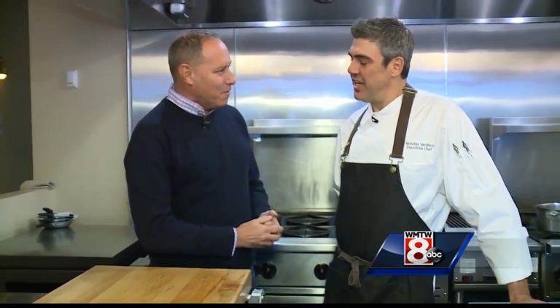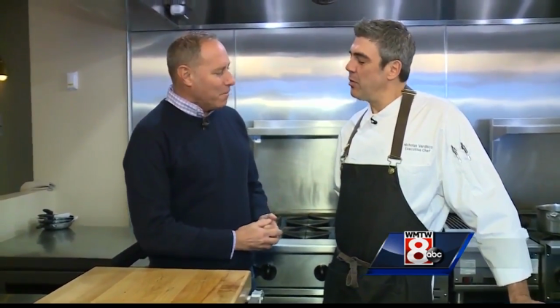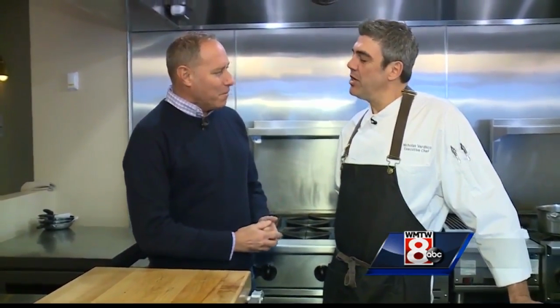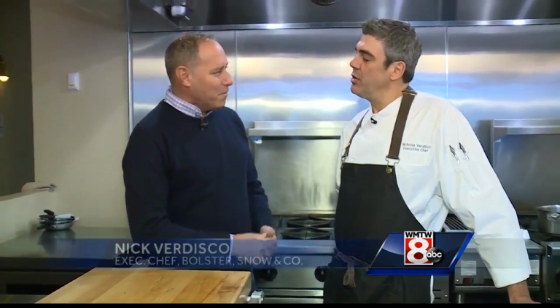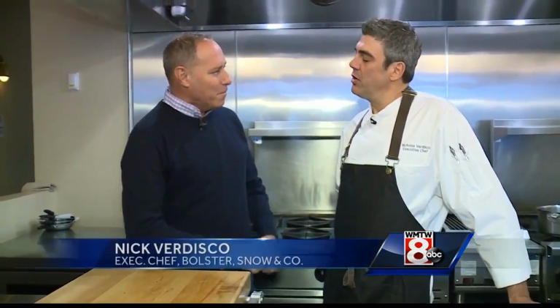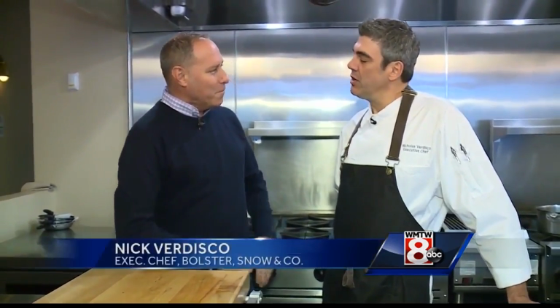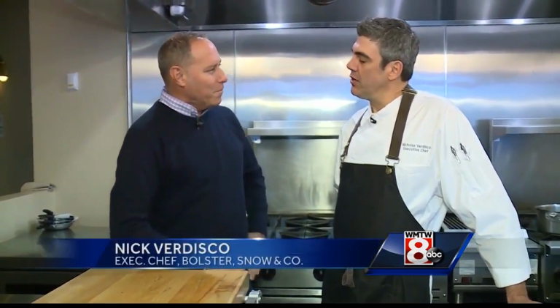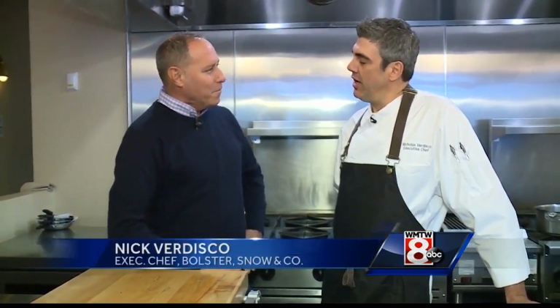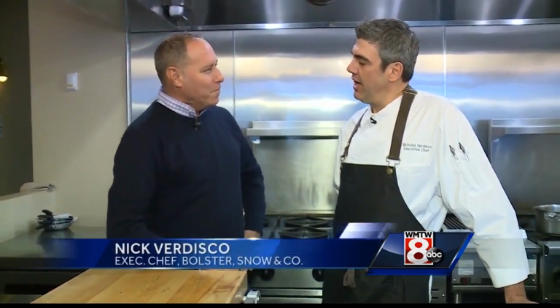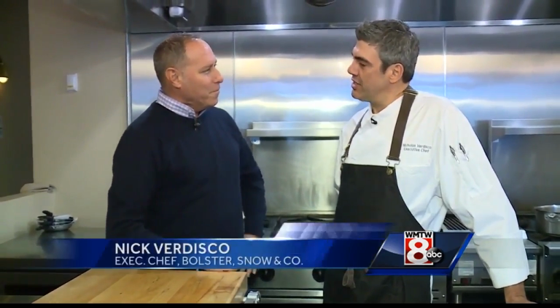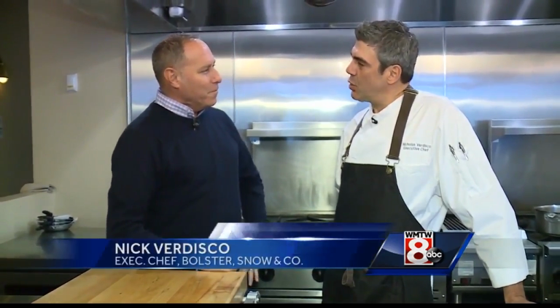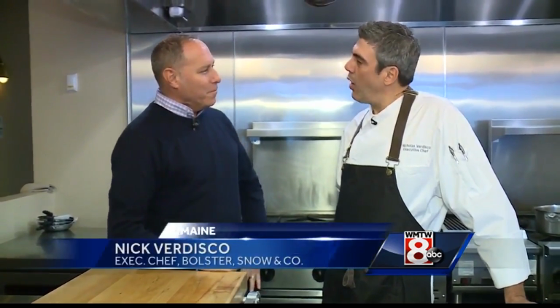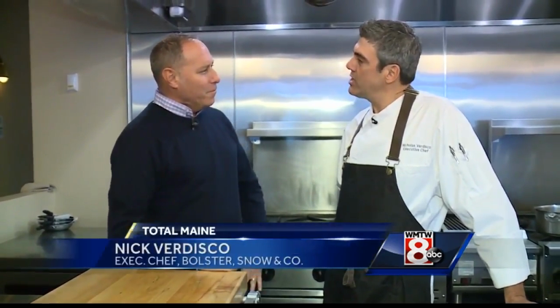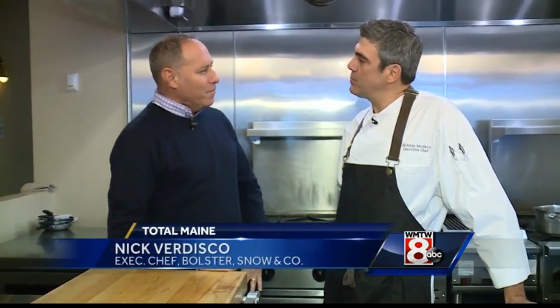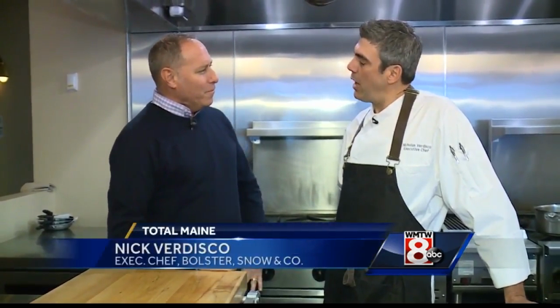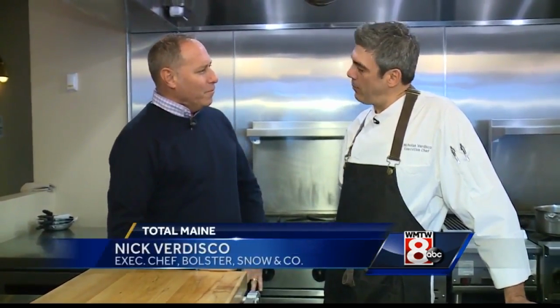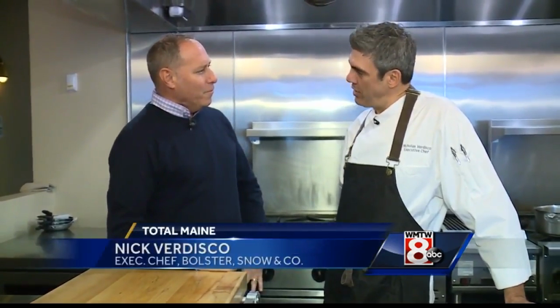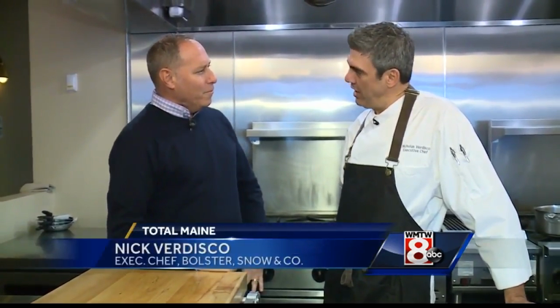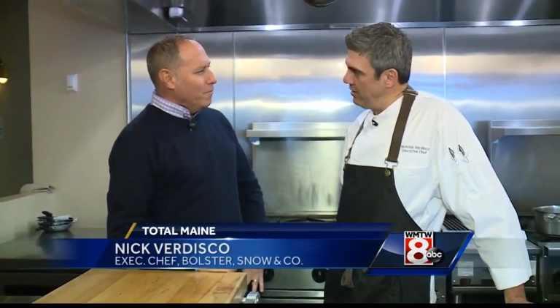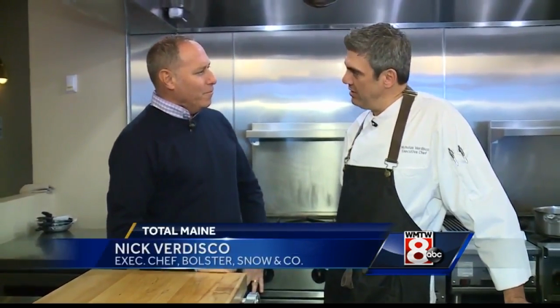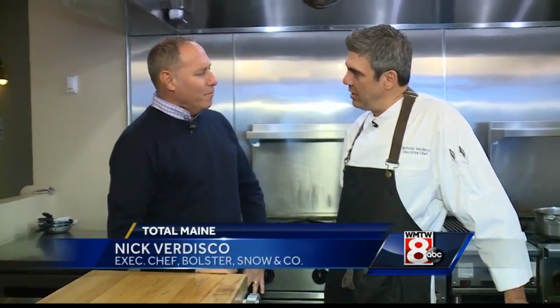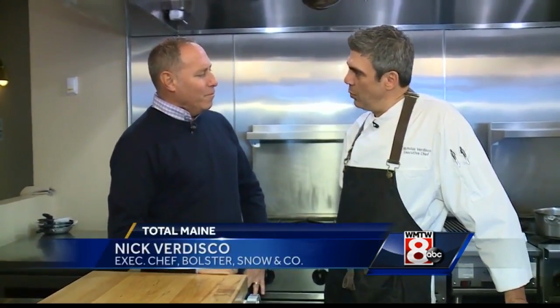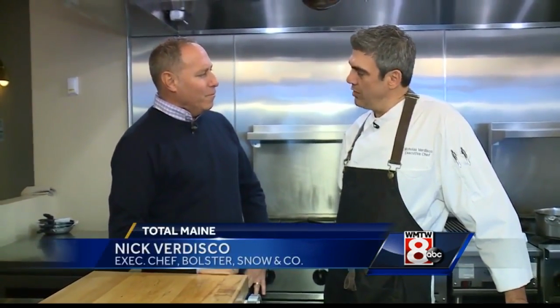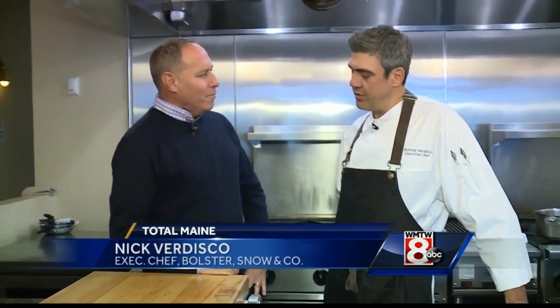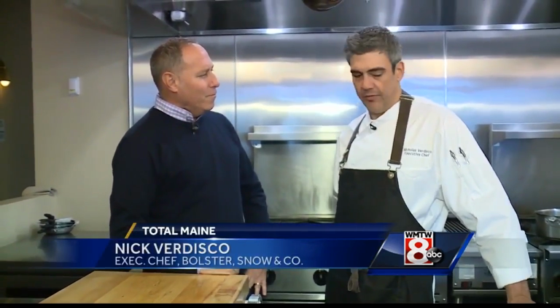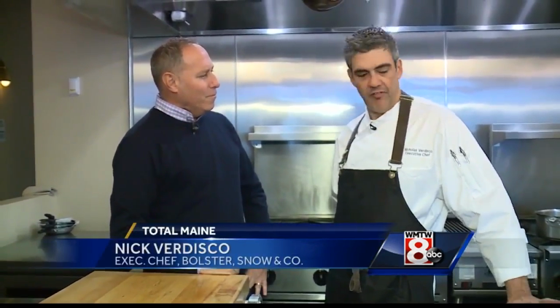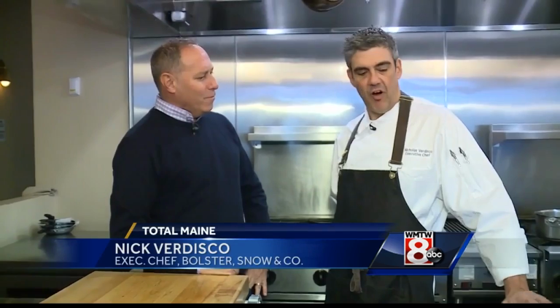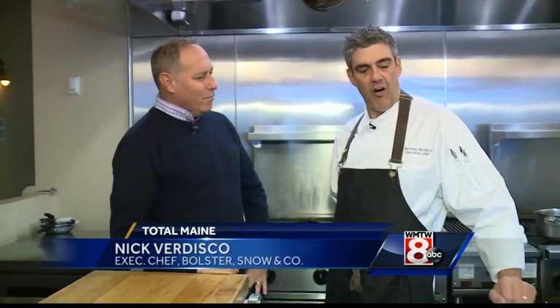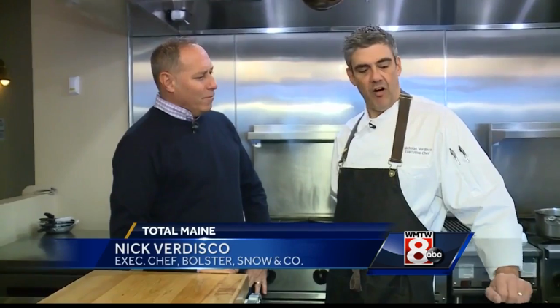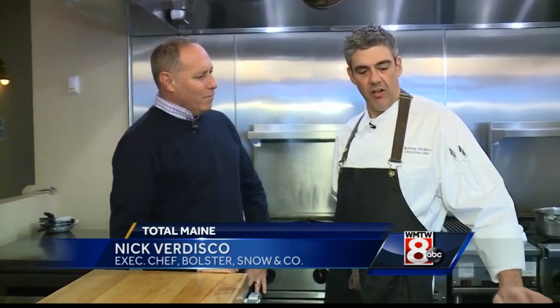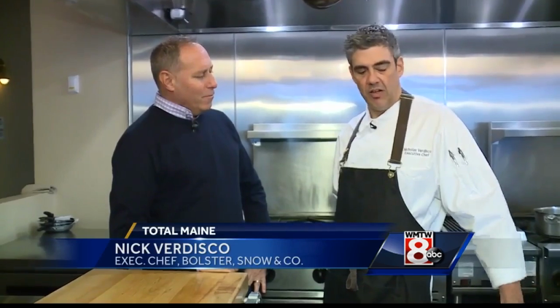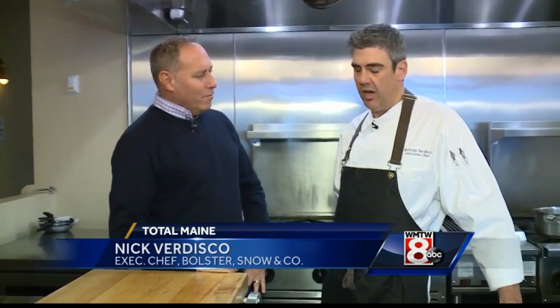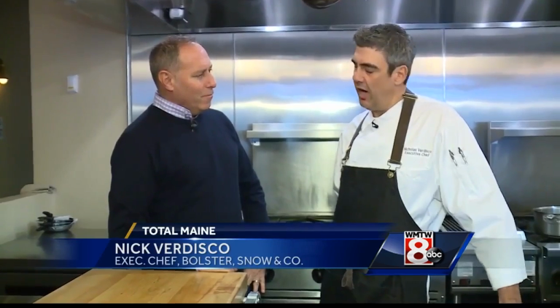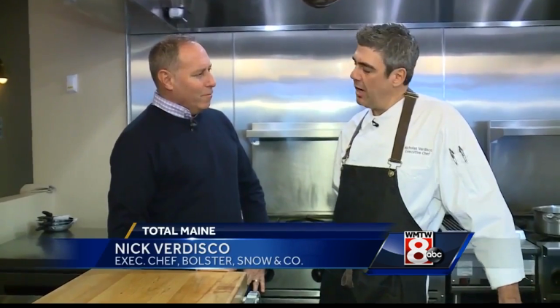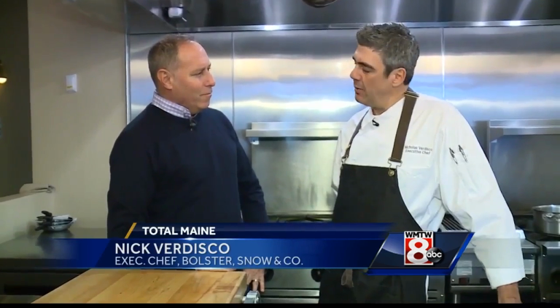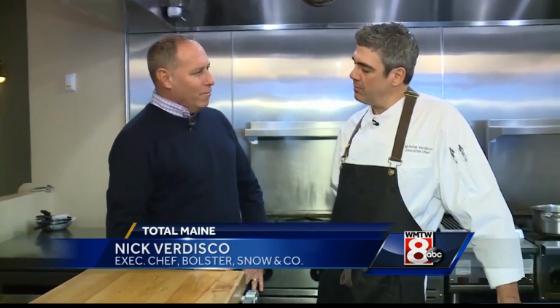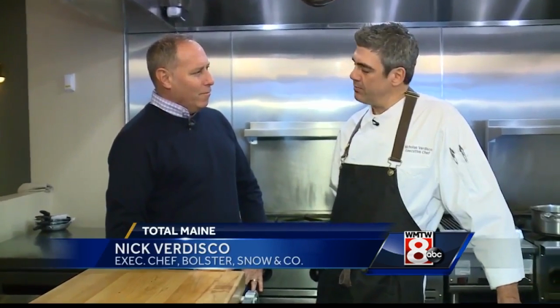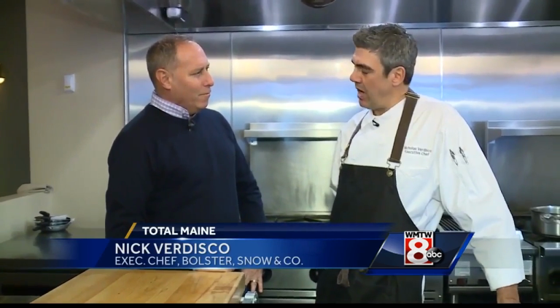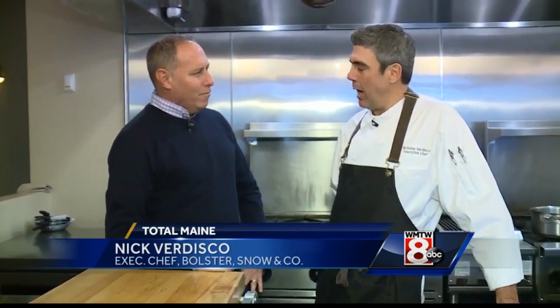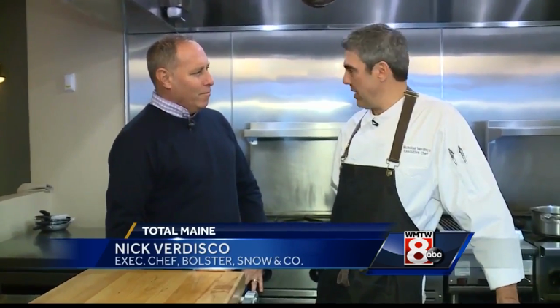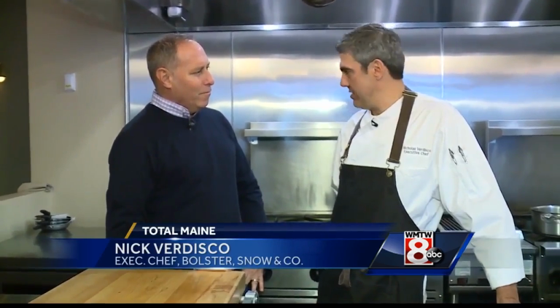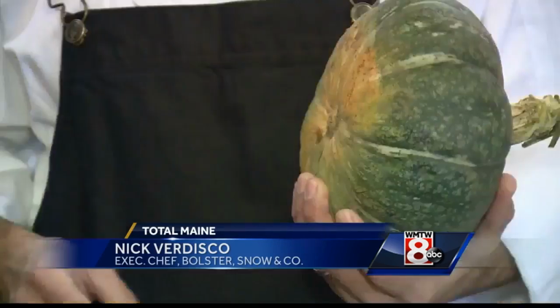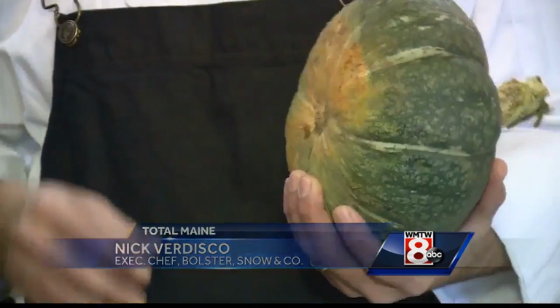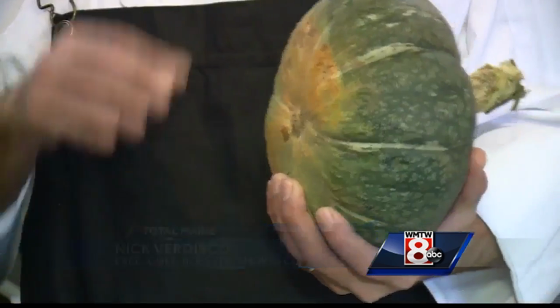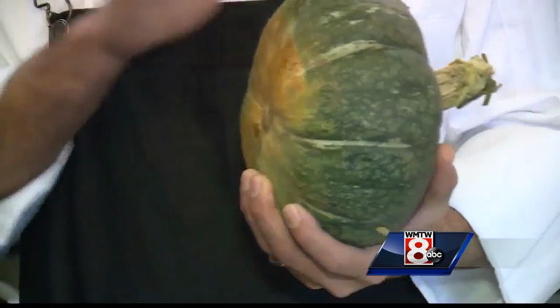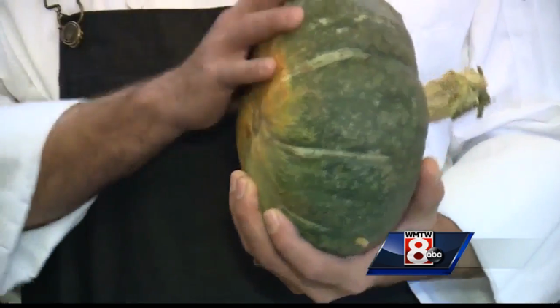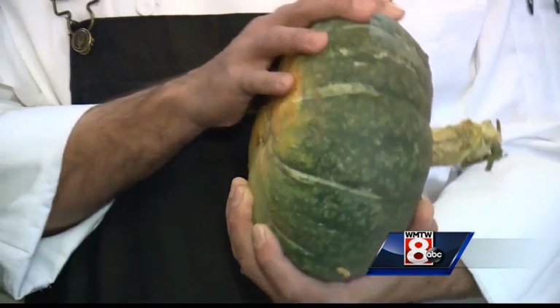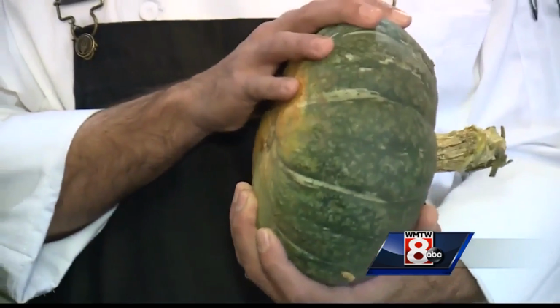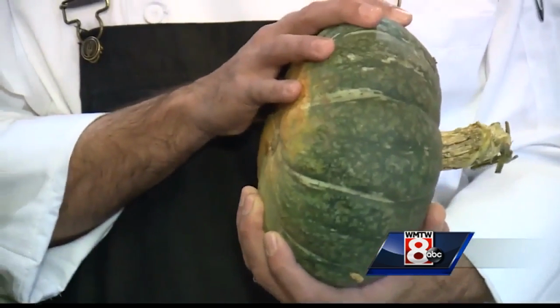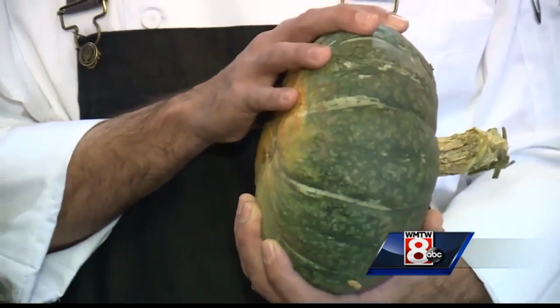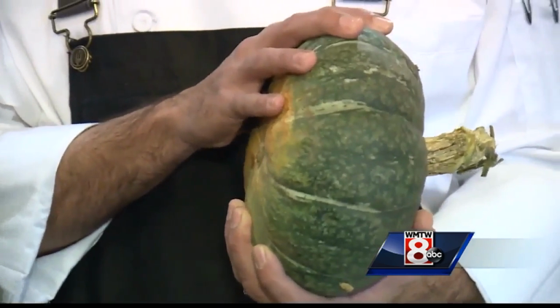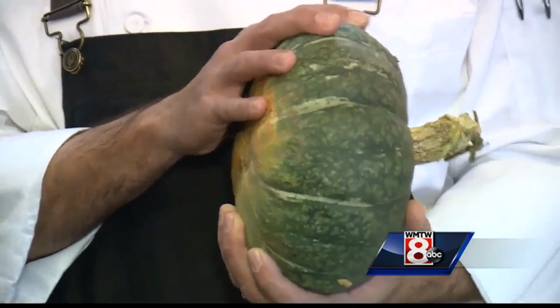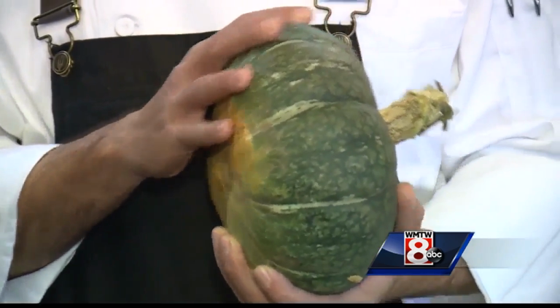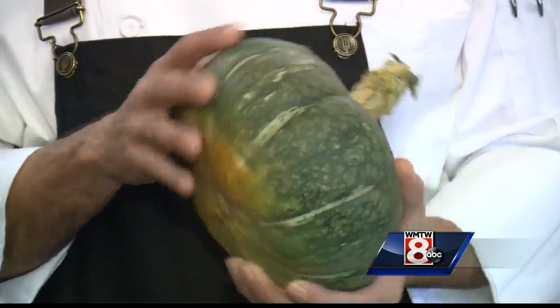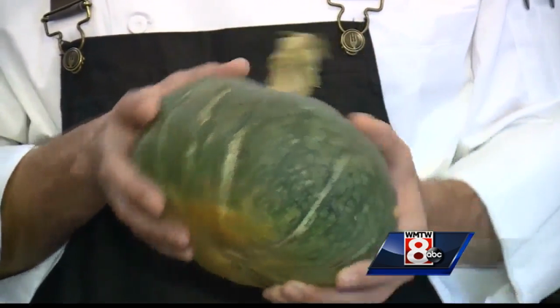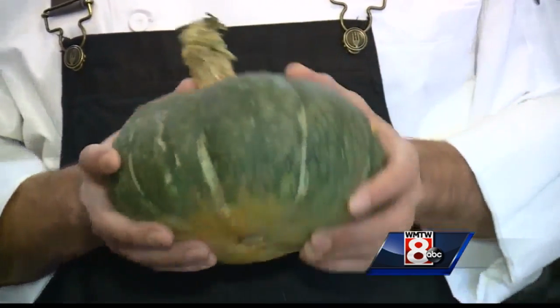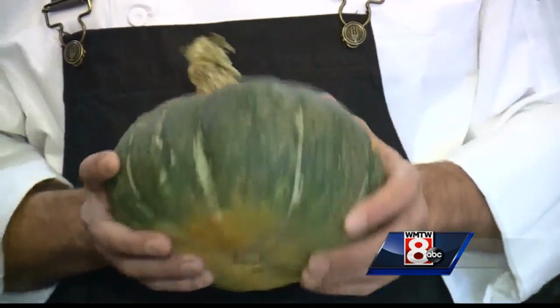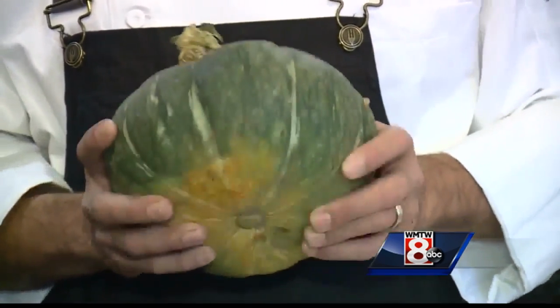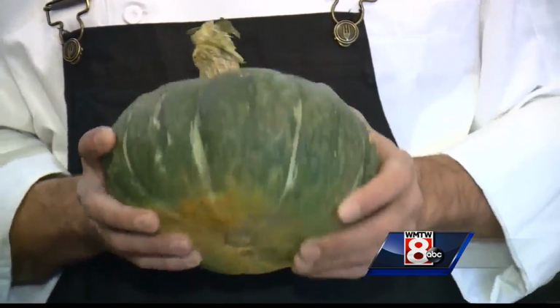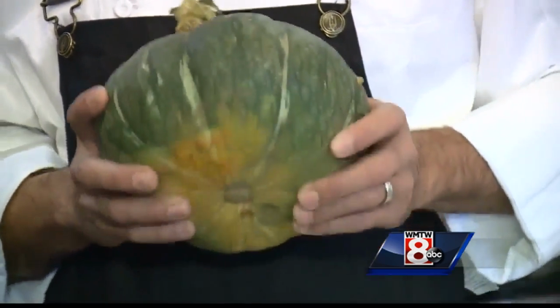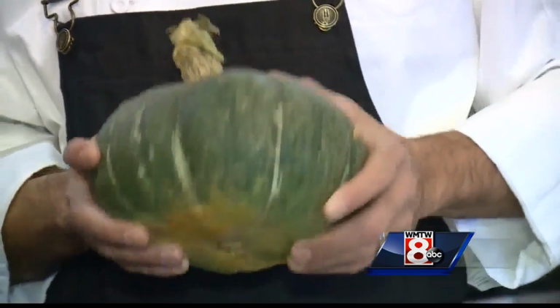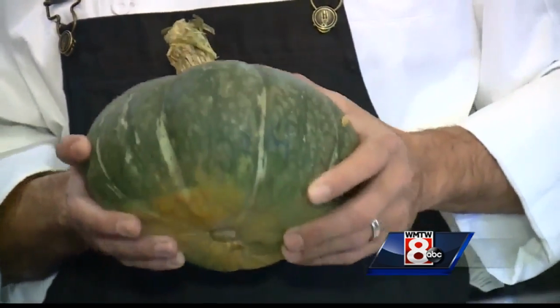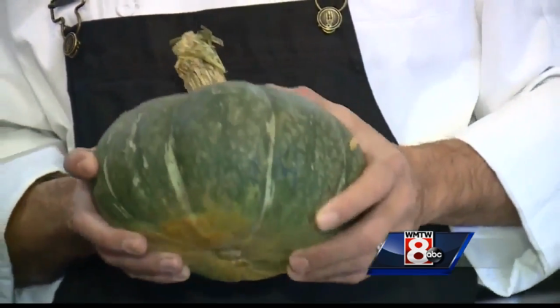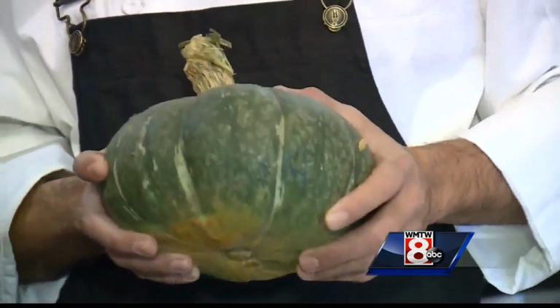Today we're going to do a little squash pappardelle with some fall toppings. So first we're going to jump right into your squash.